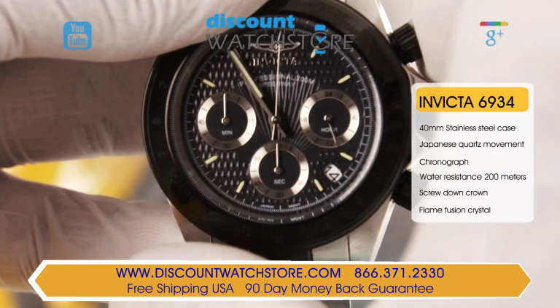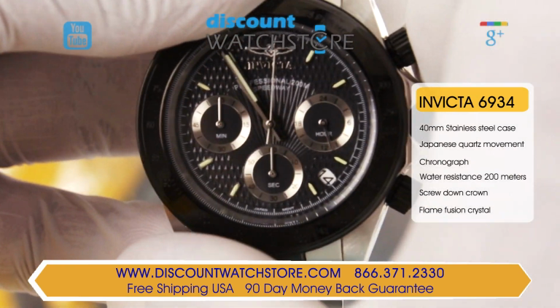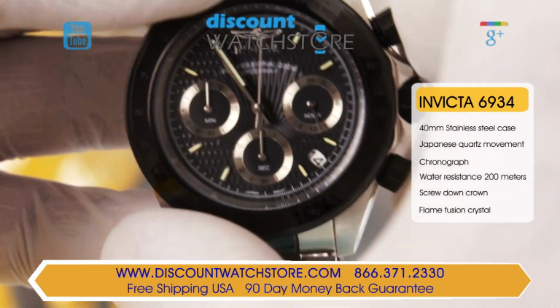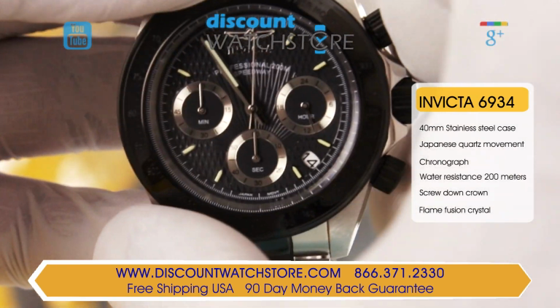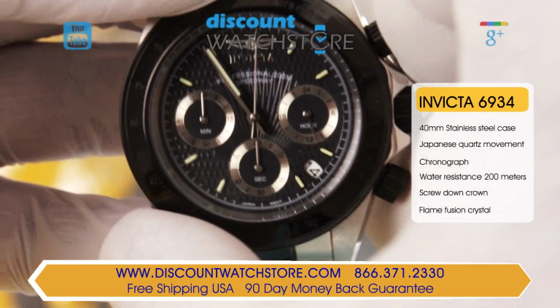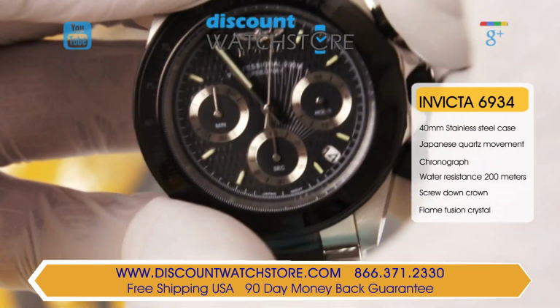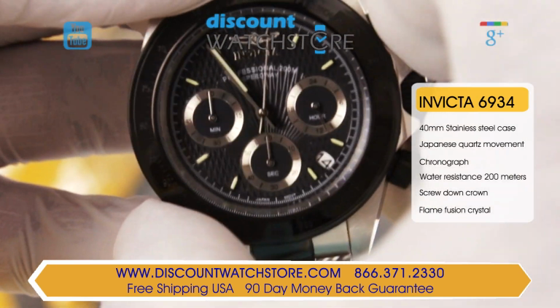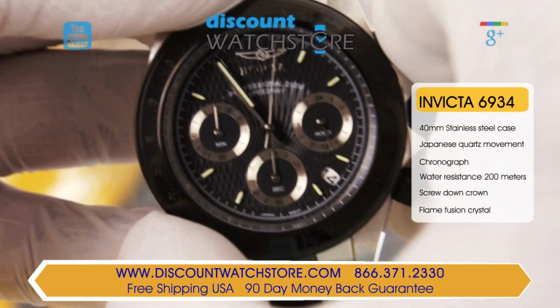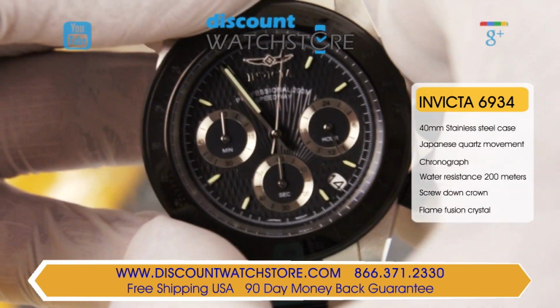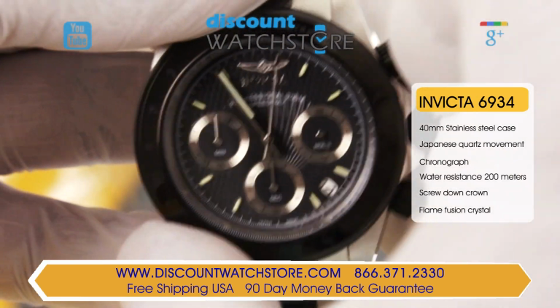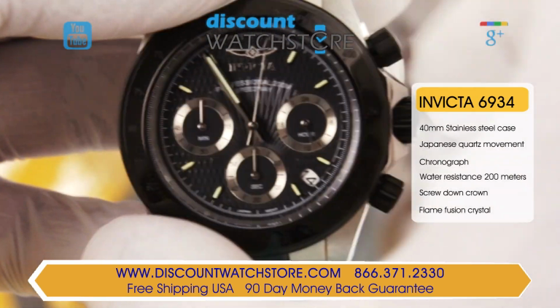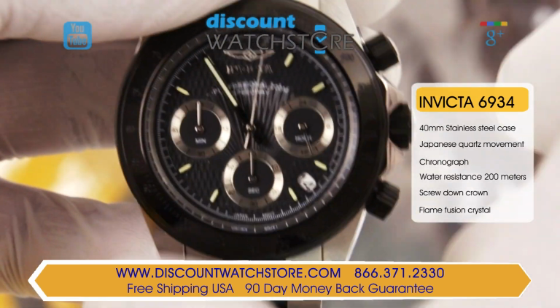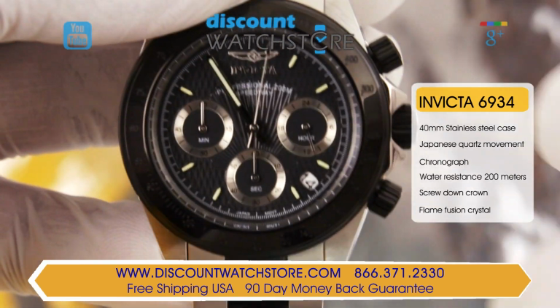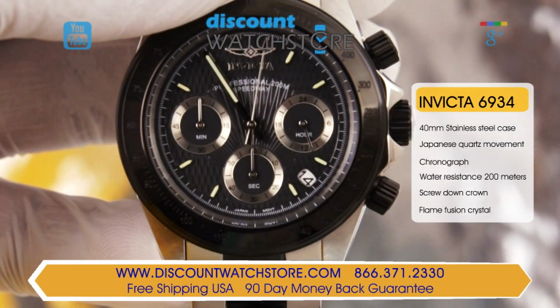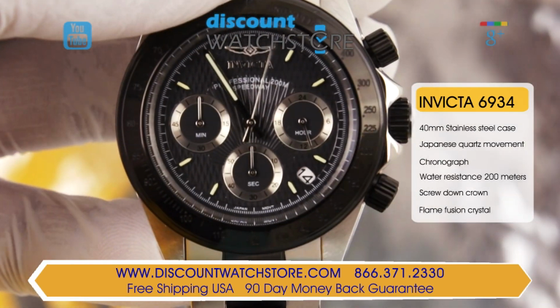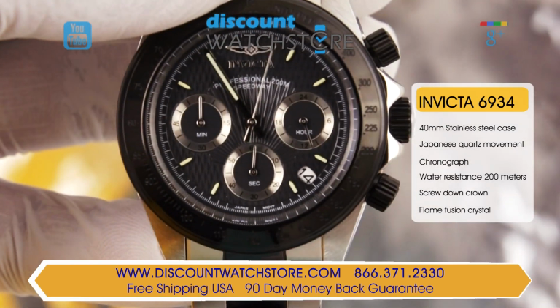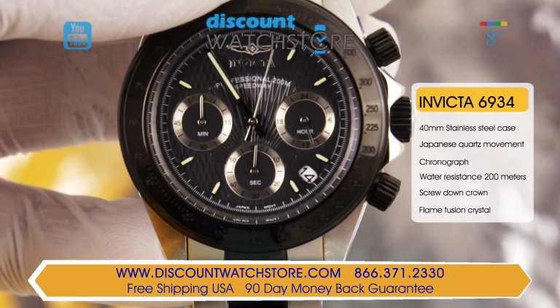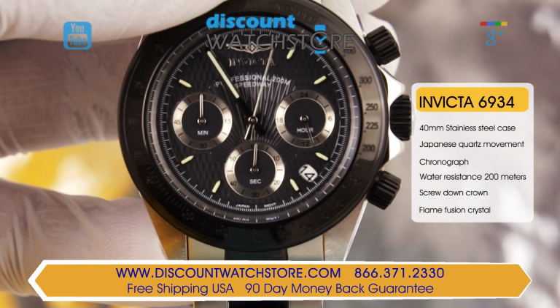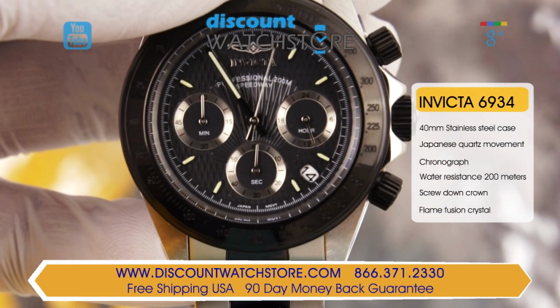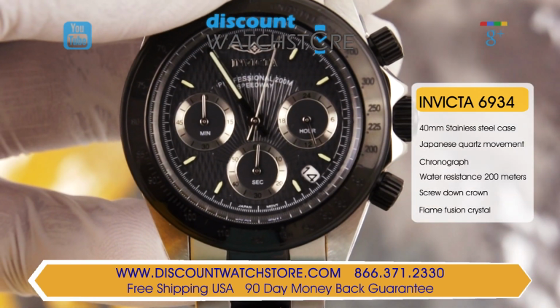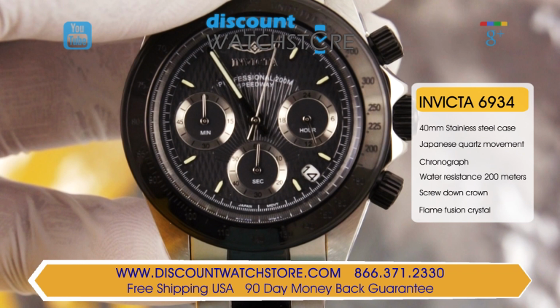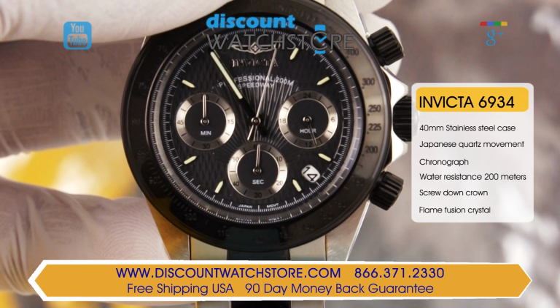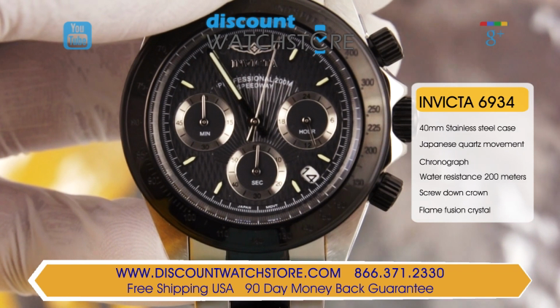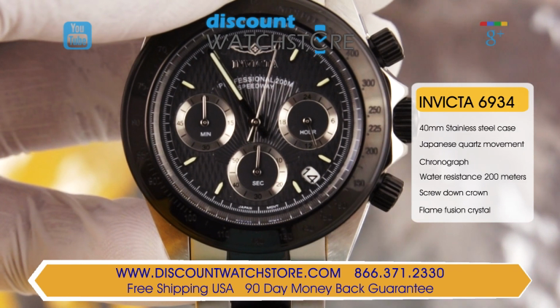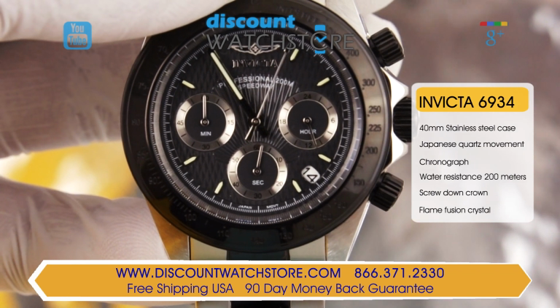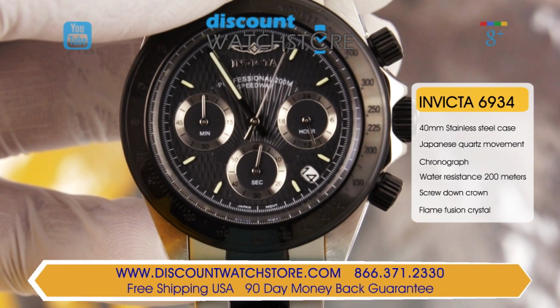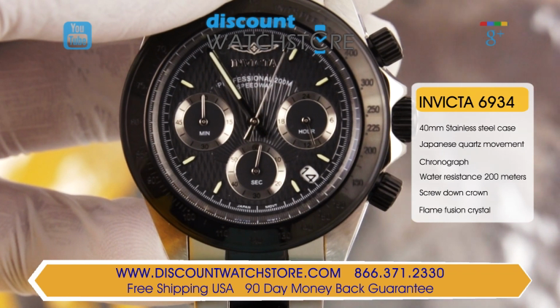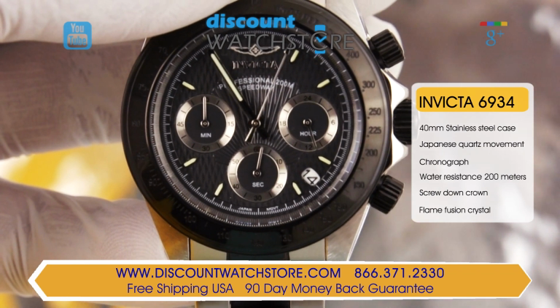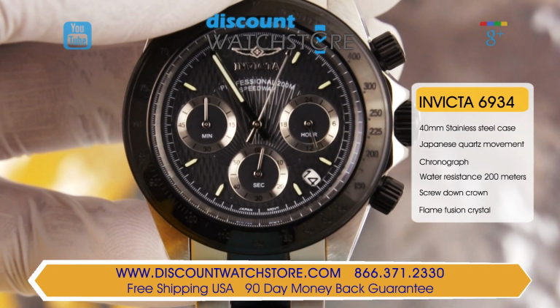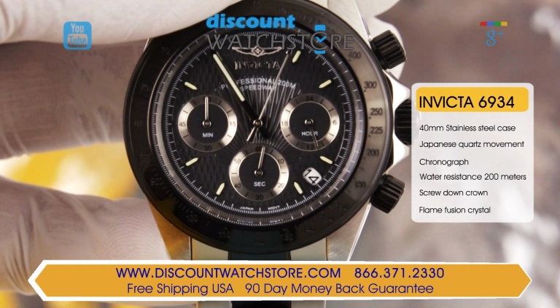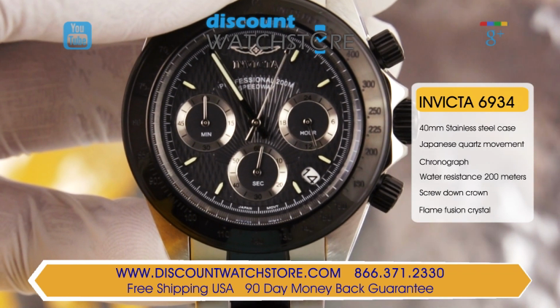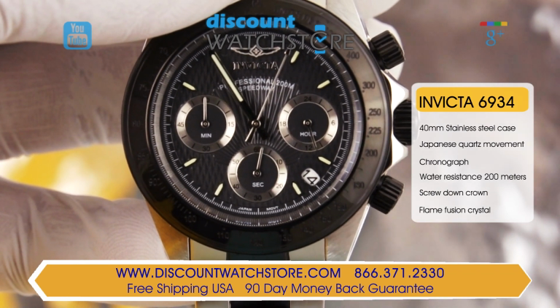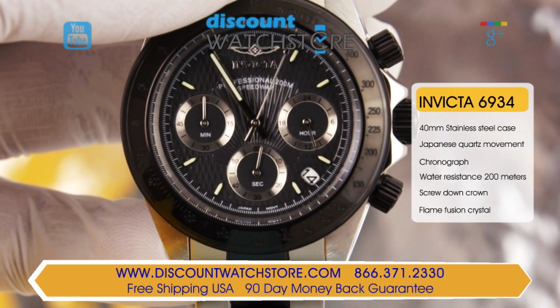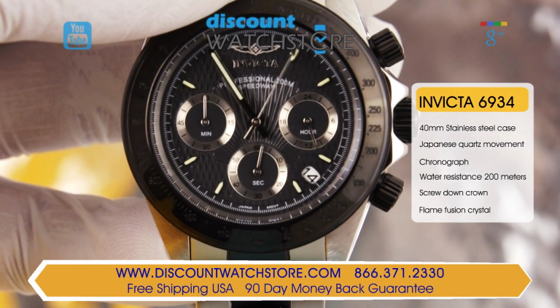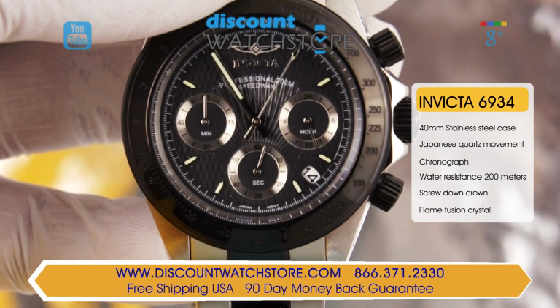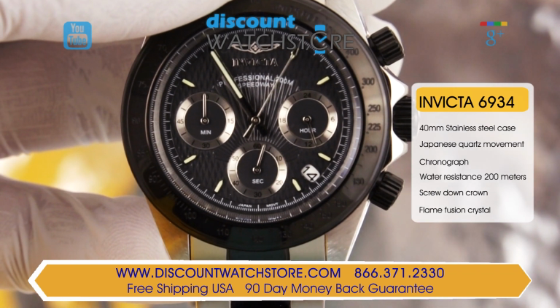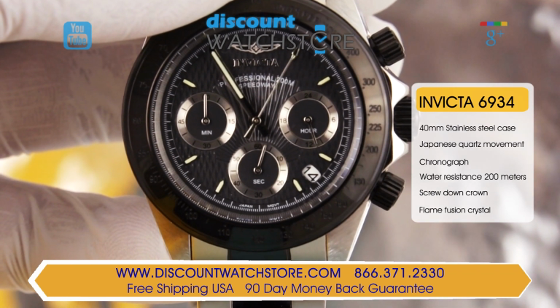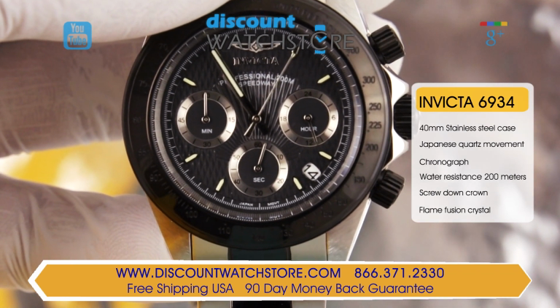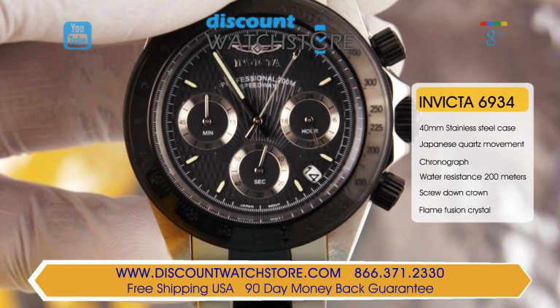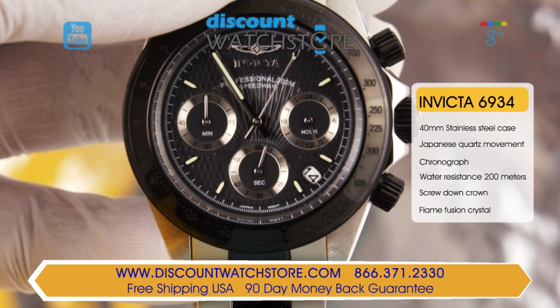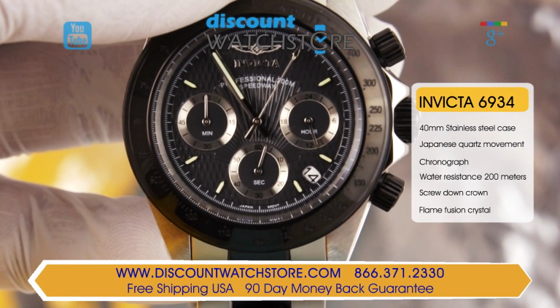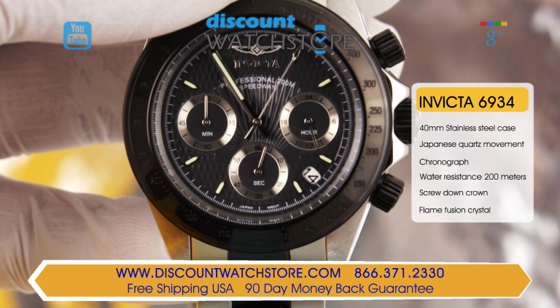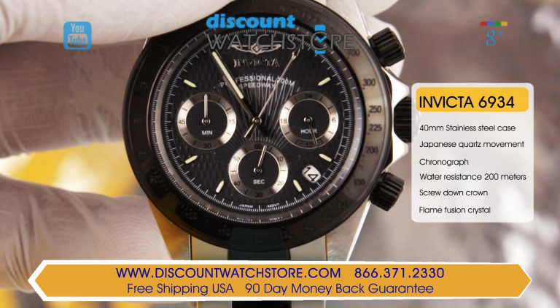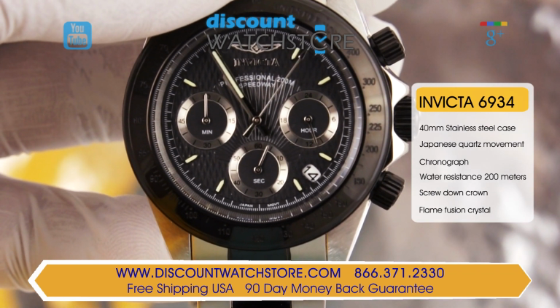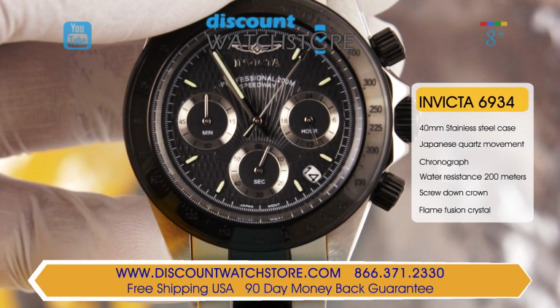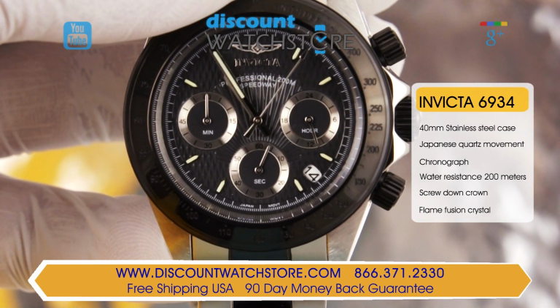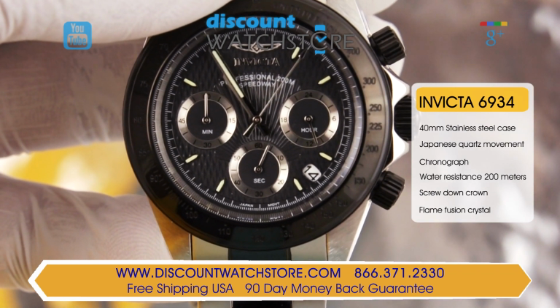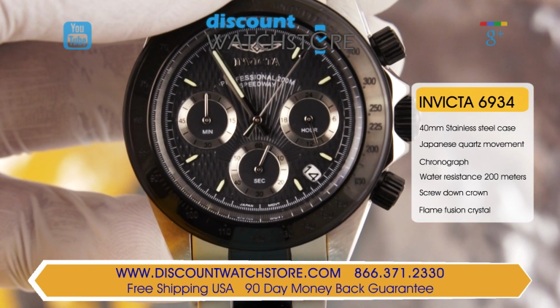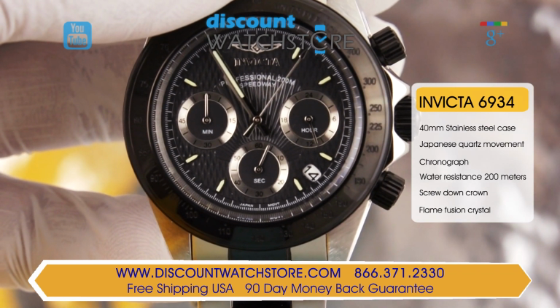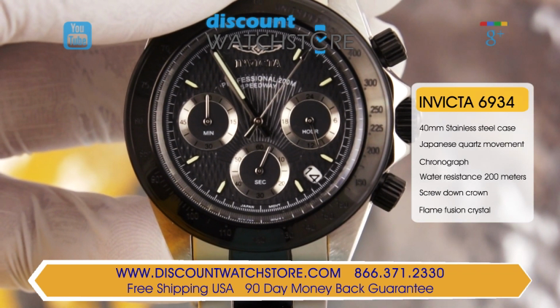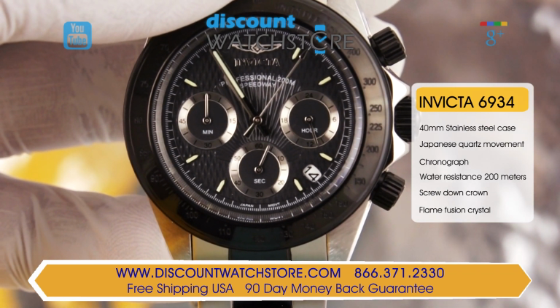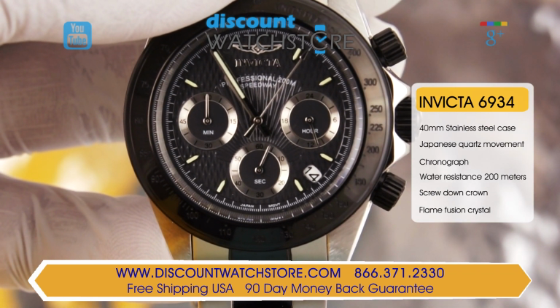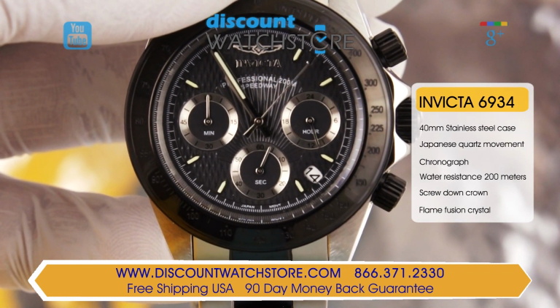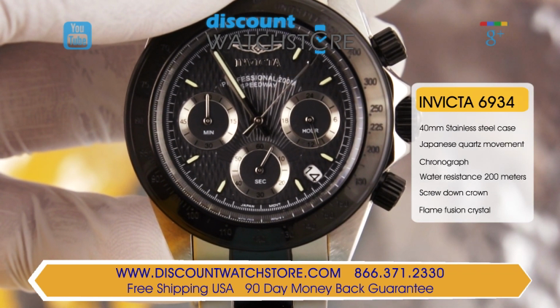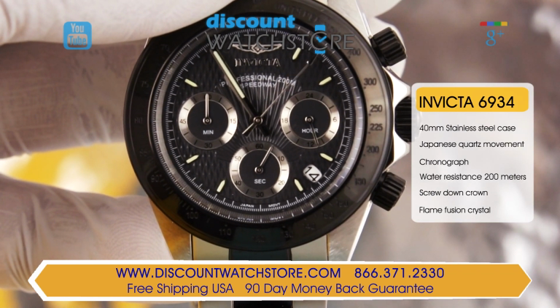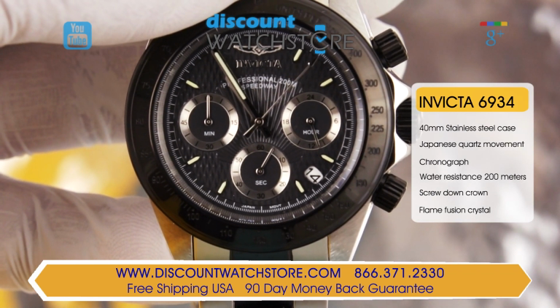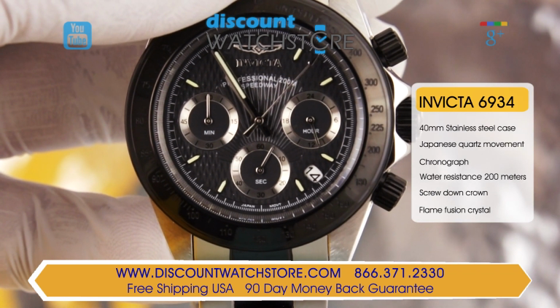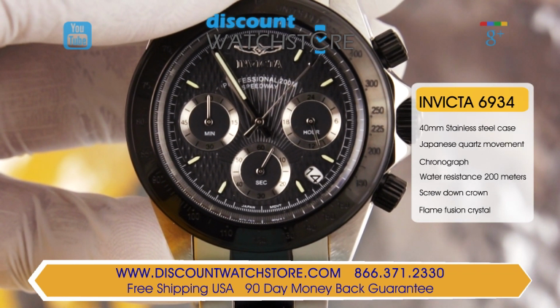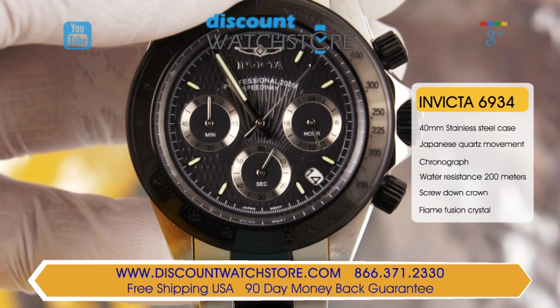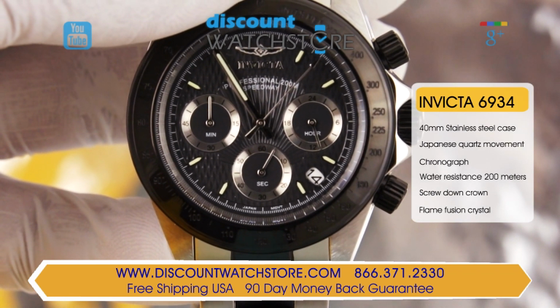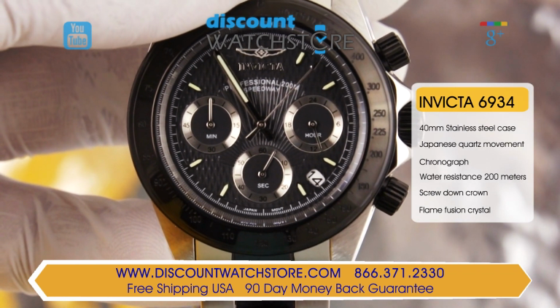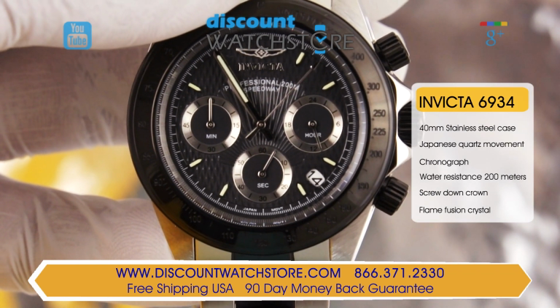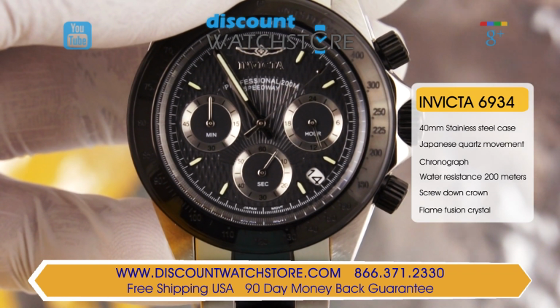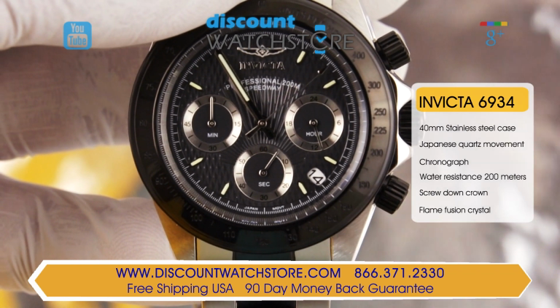Setting off the finely textured black dial are gunmetal gray hands and hour markers that are luminous to see in the dark.